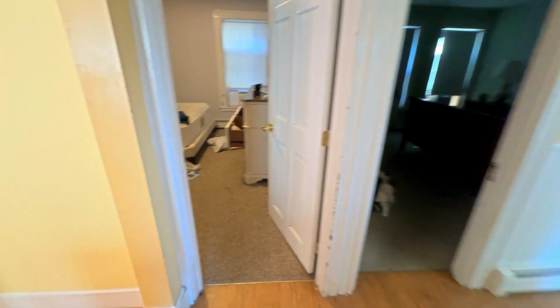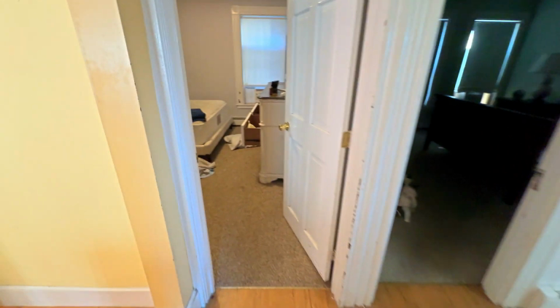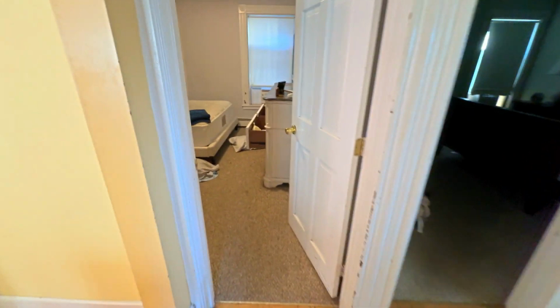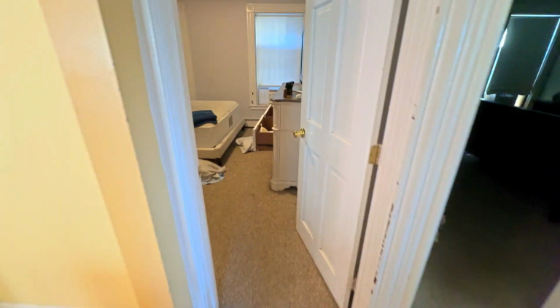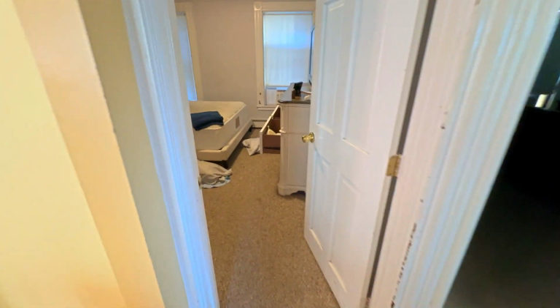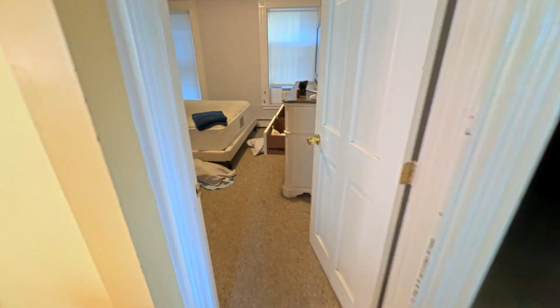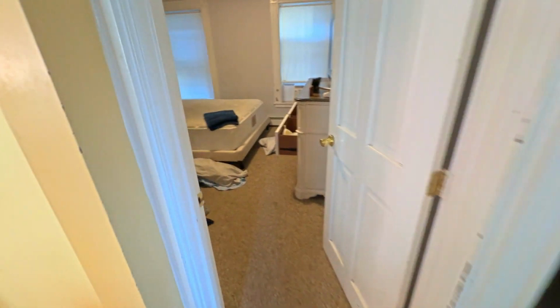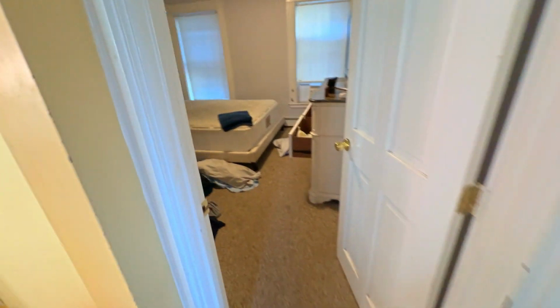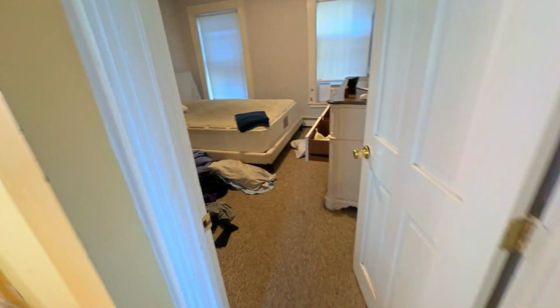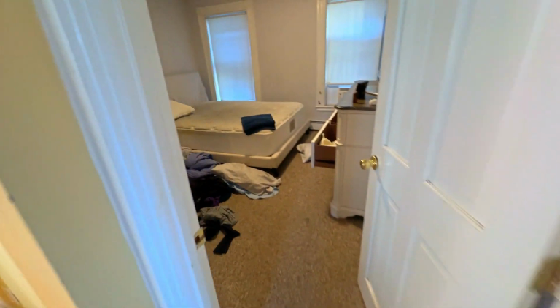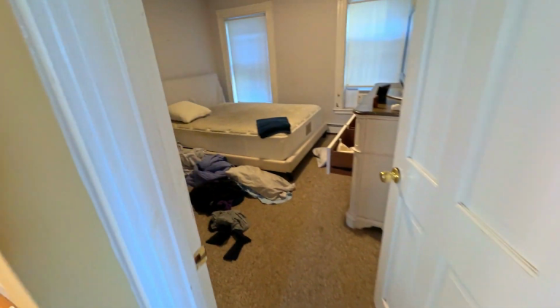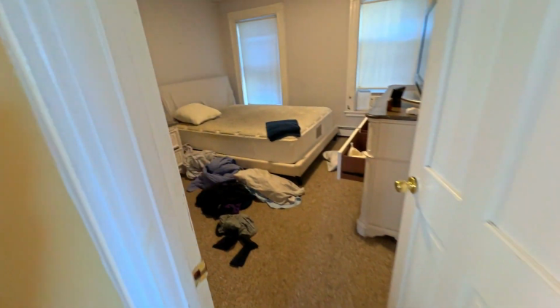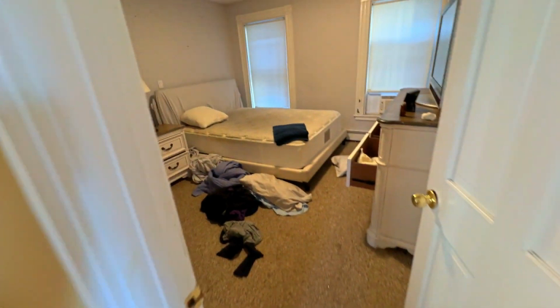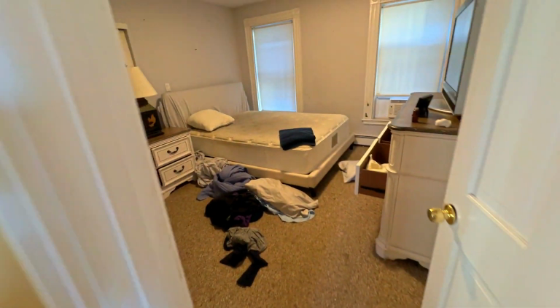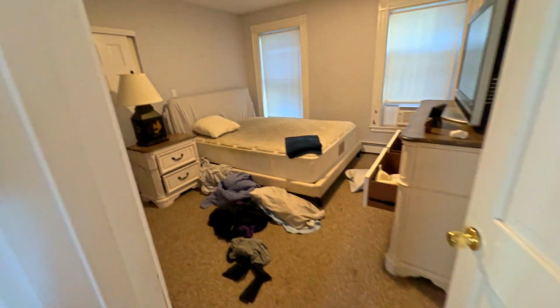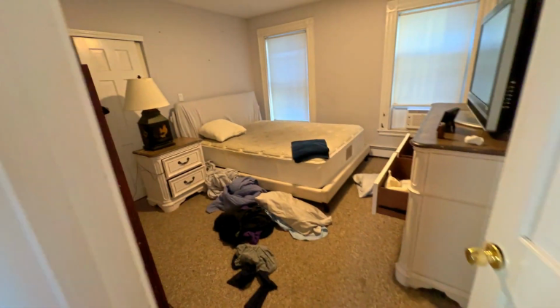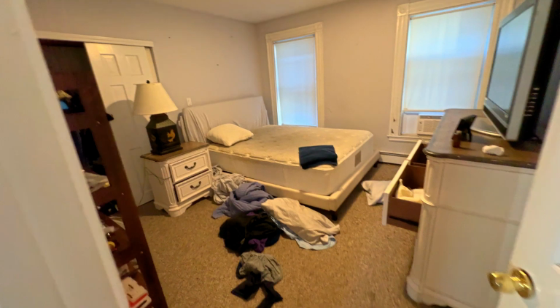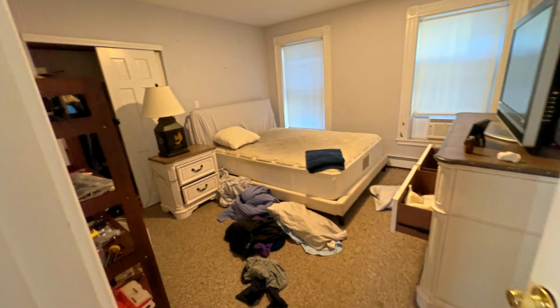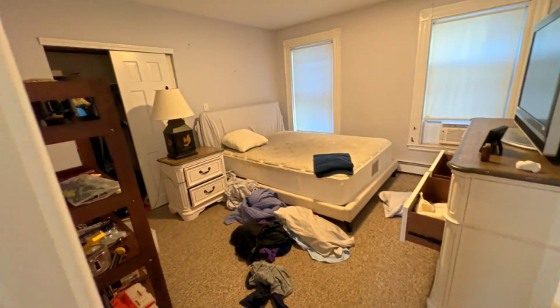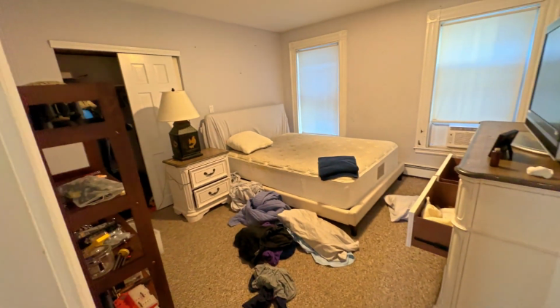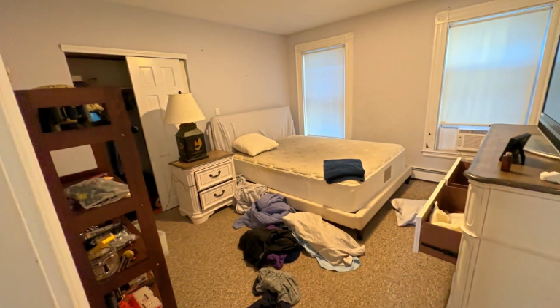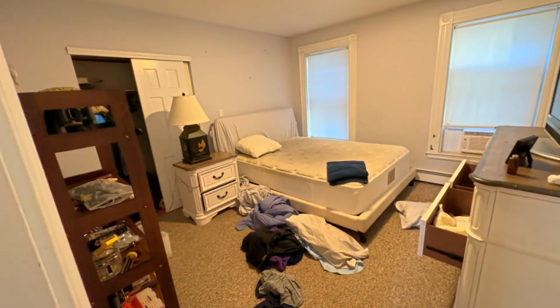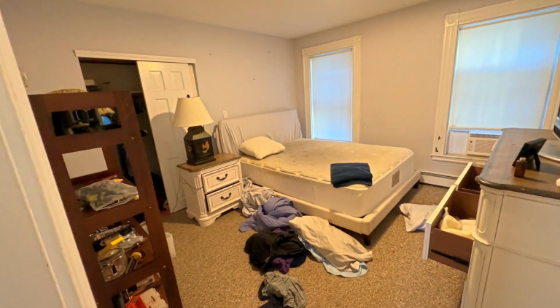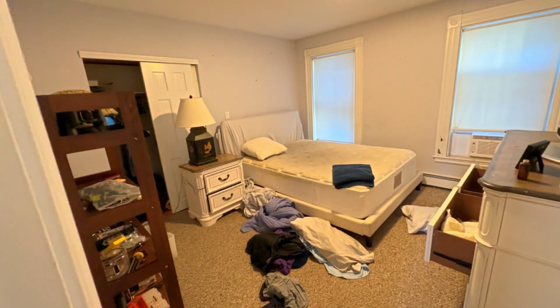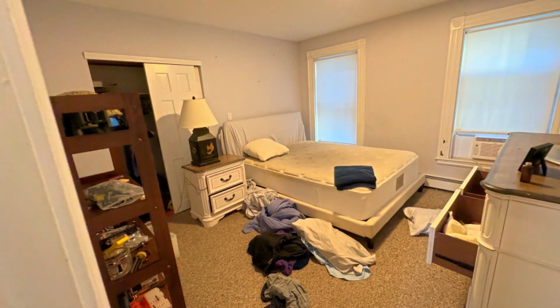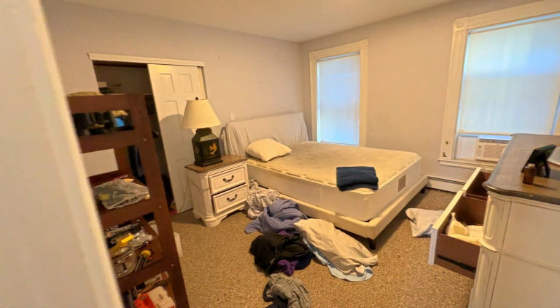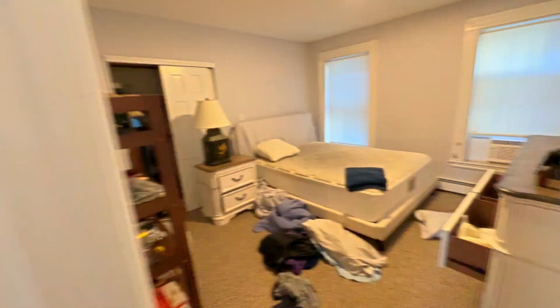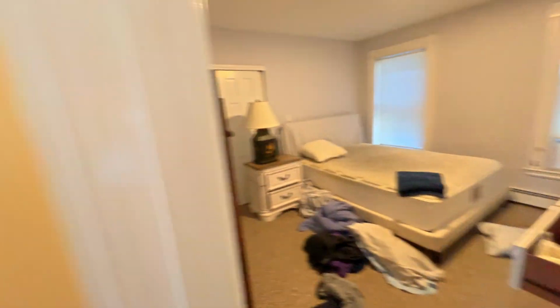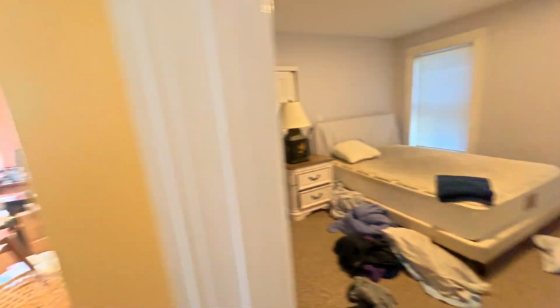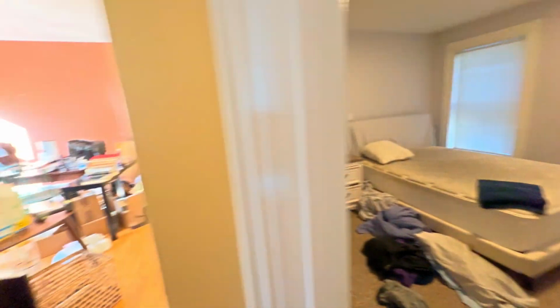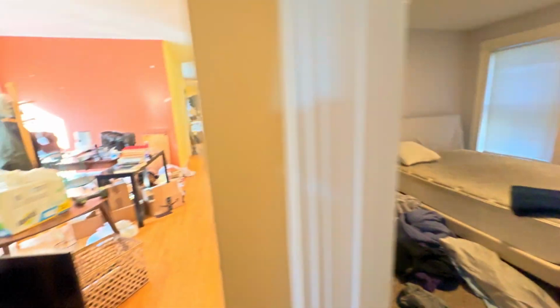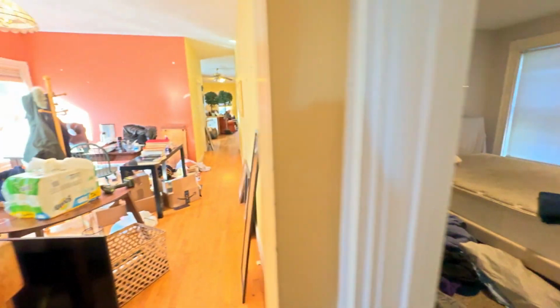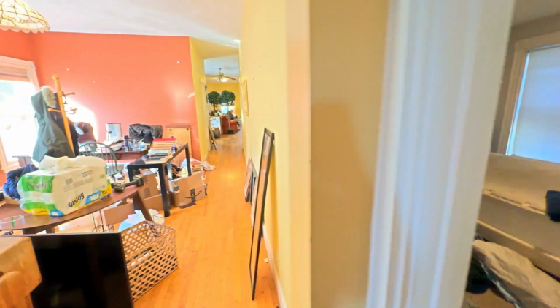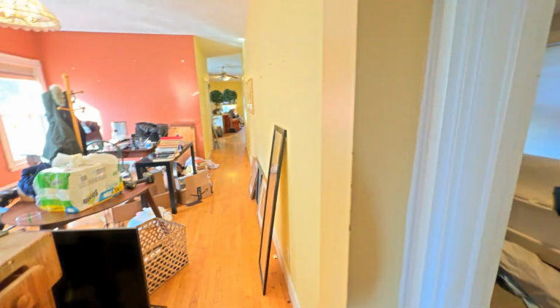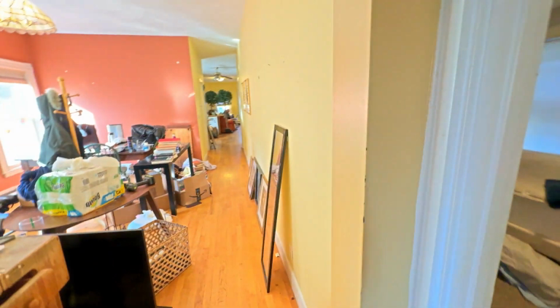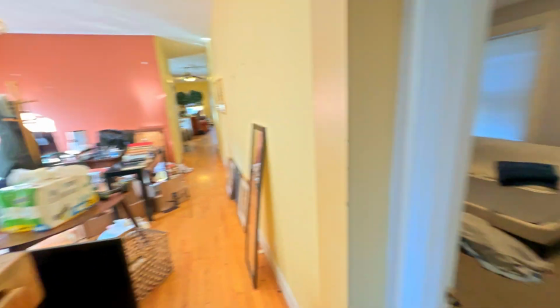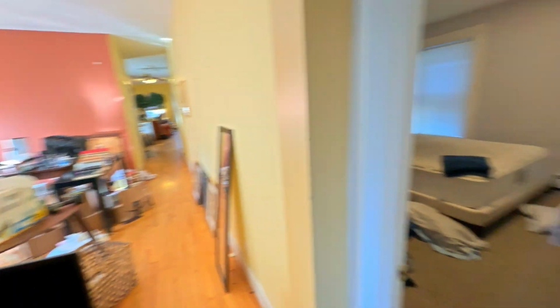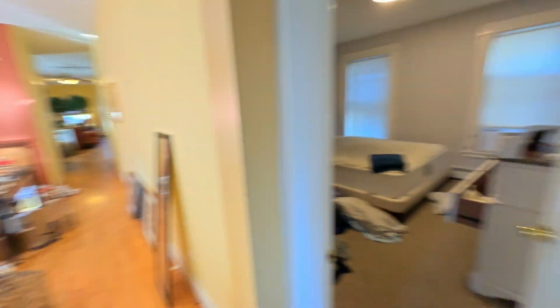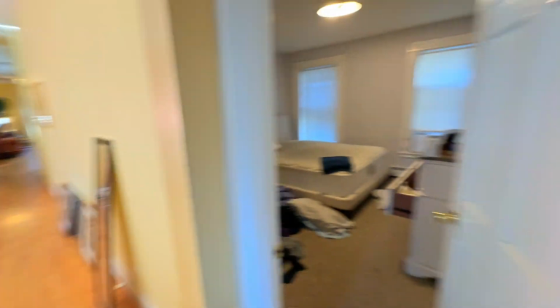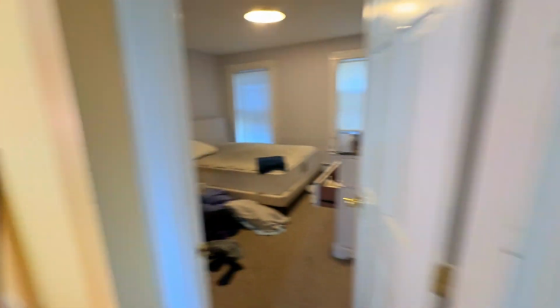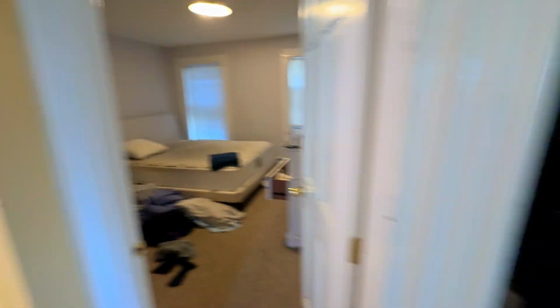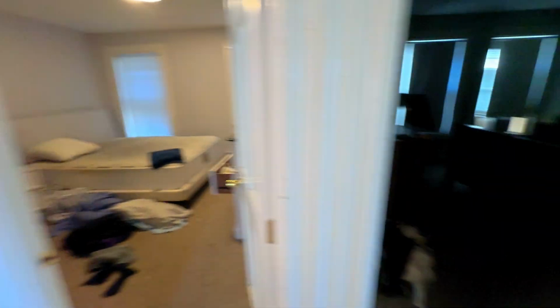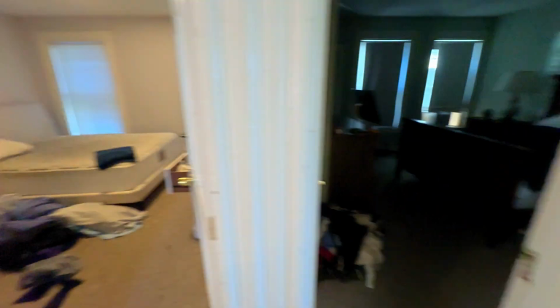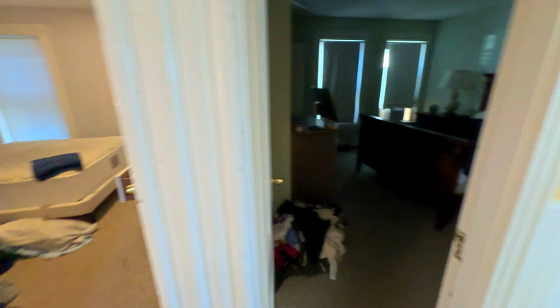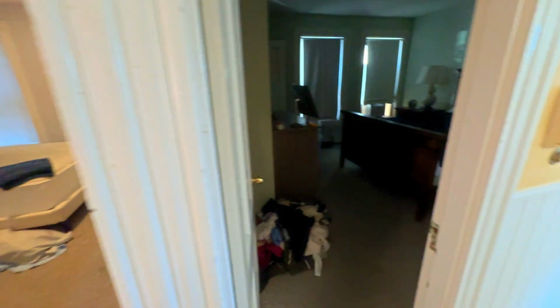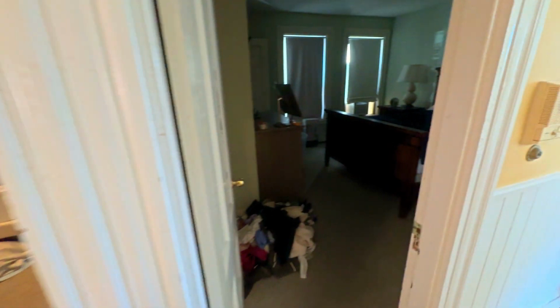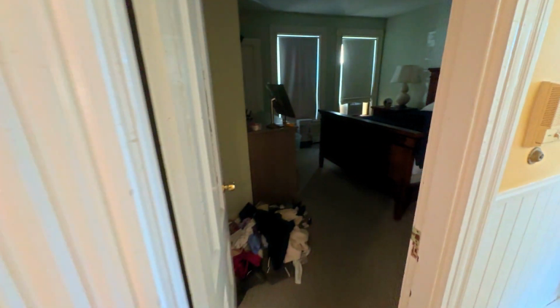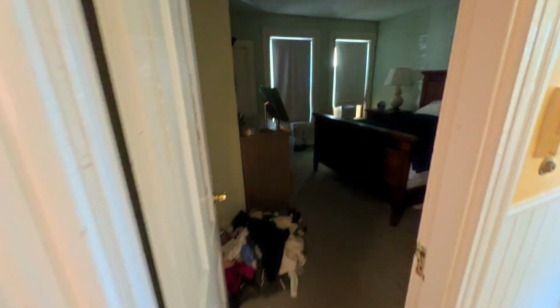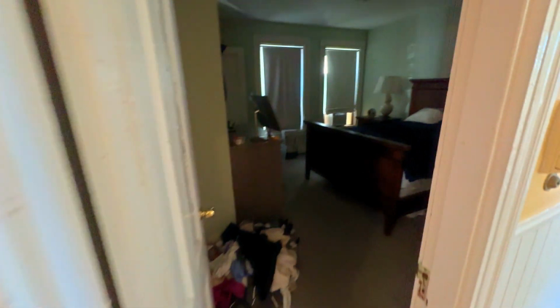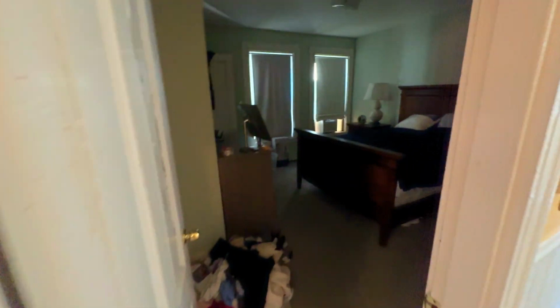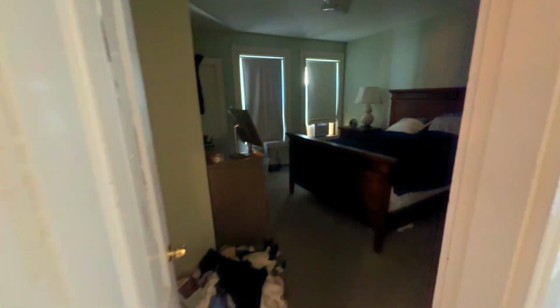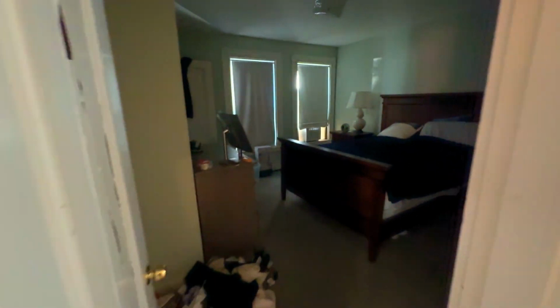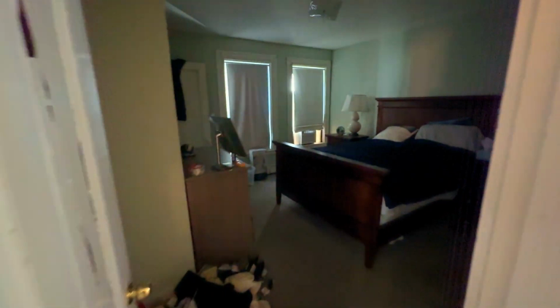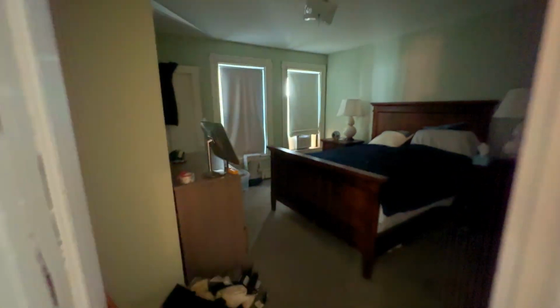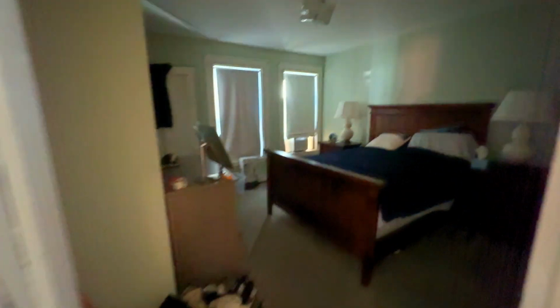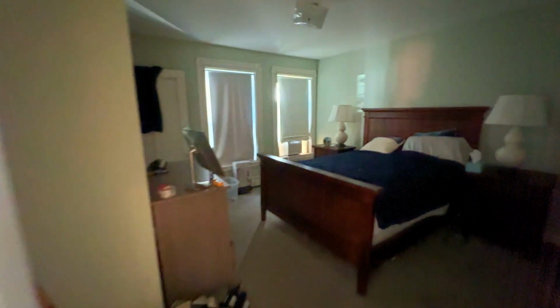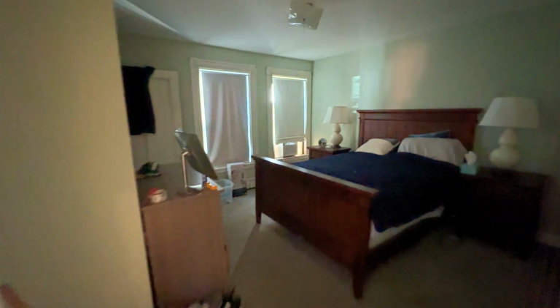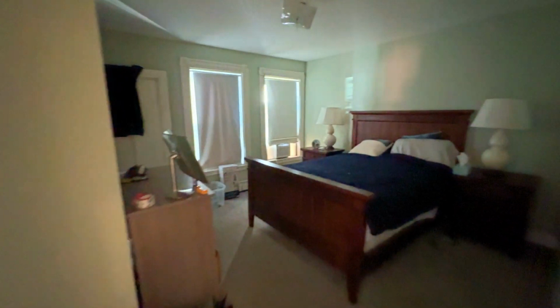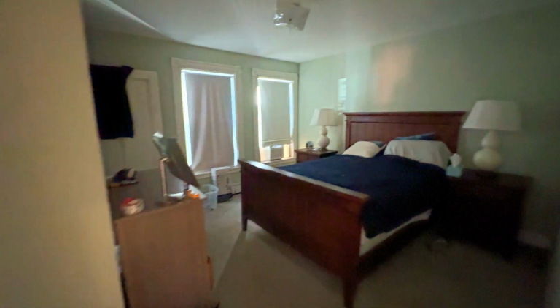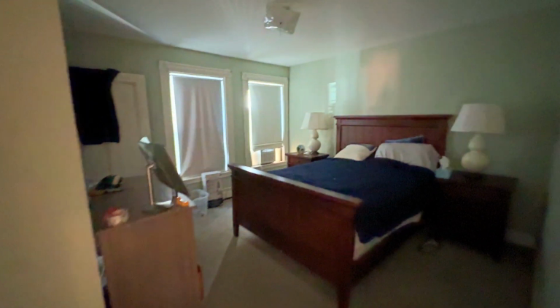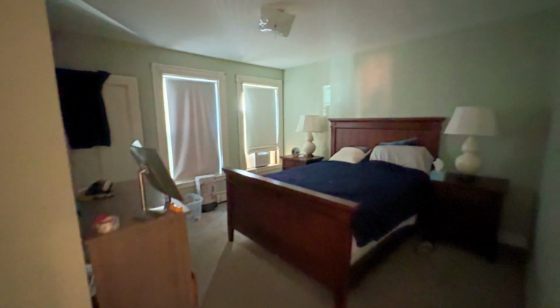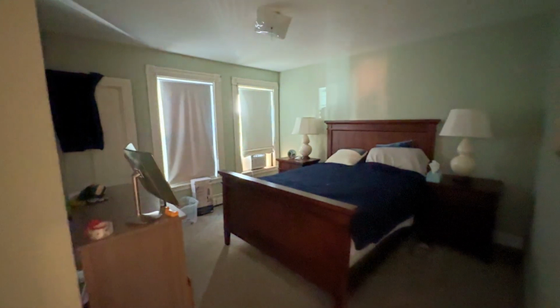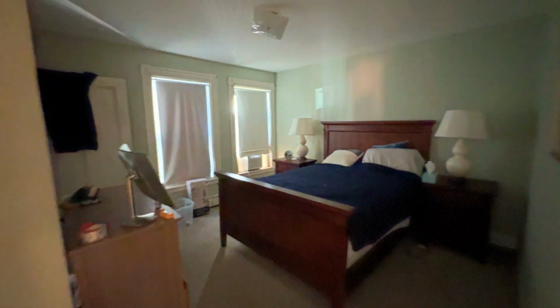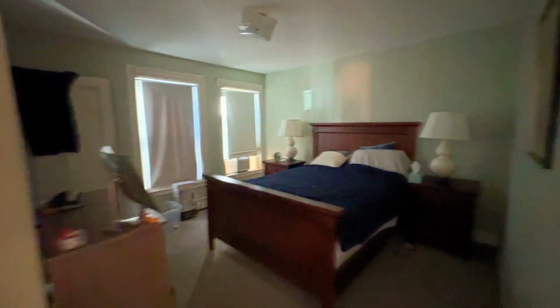And then you have a bedroom right here, and another bedroom here.